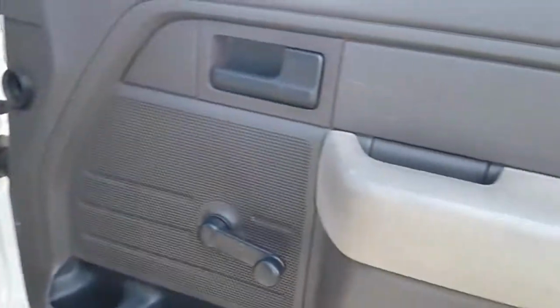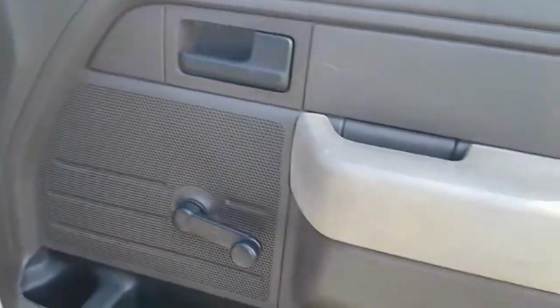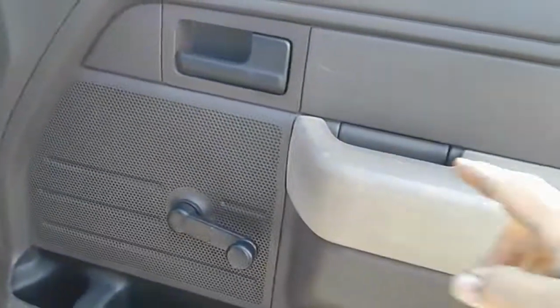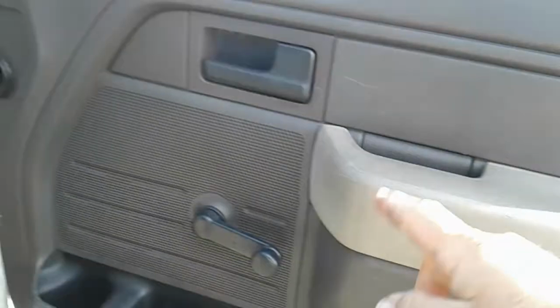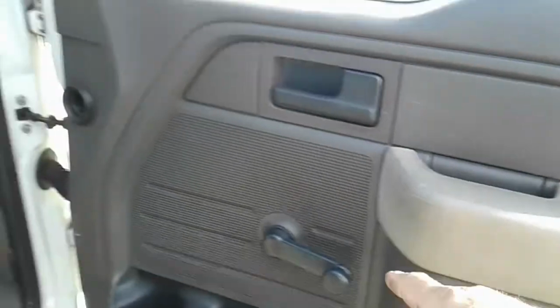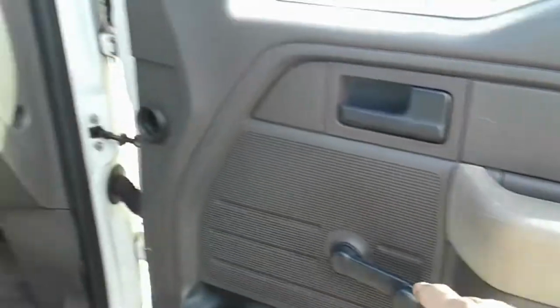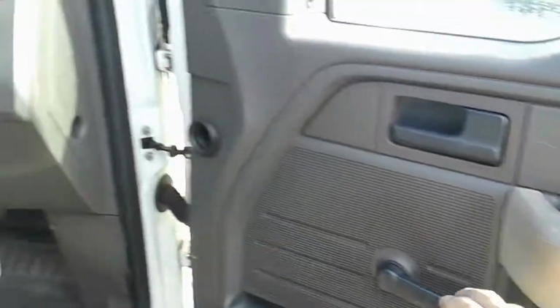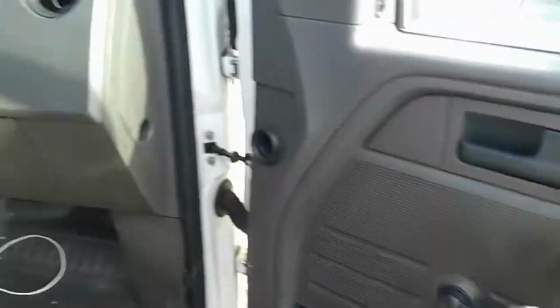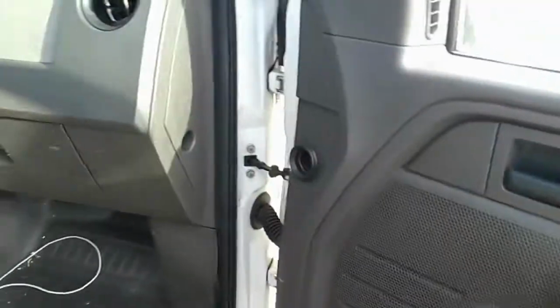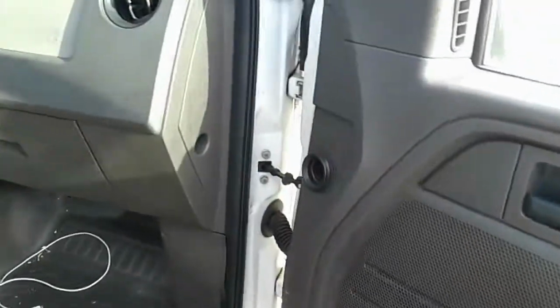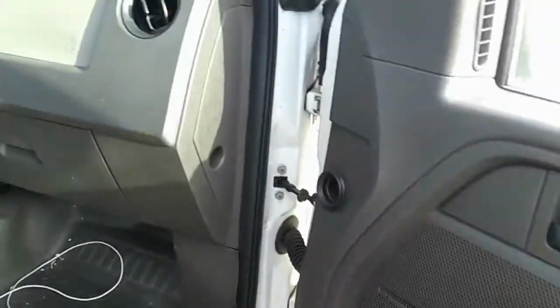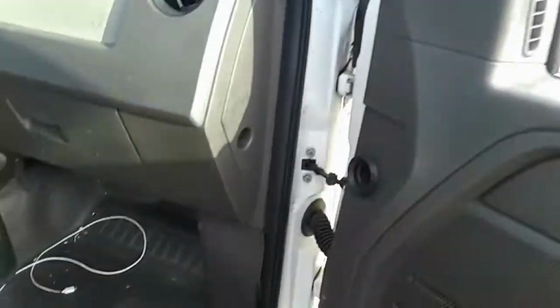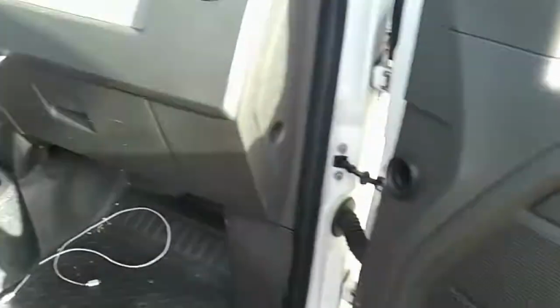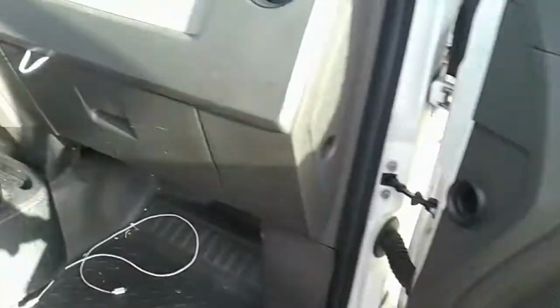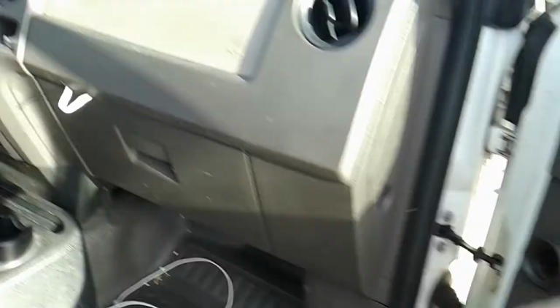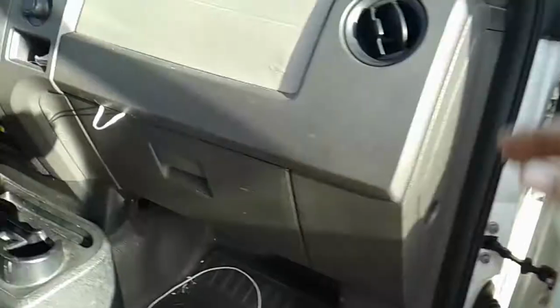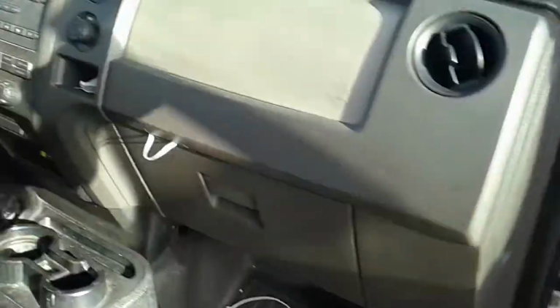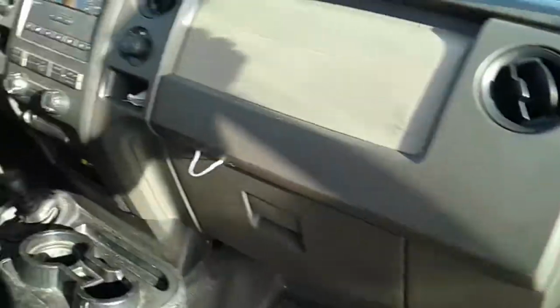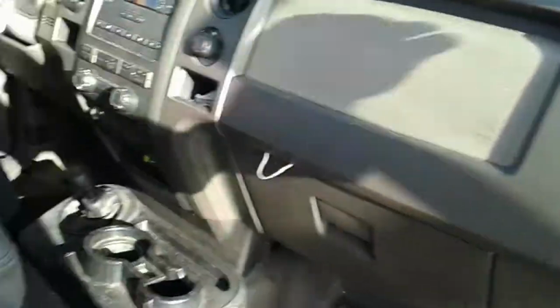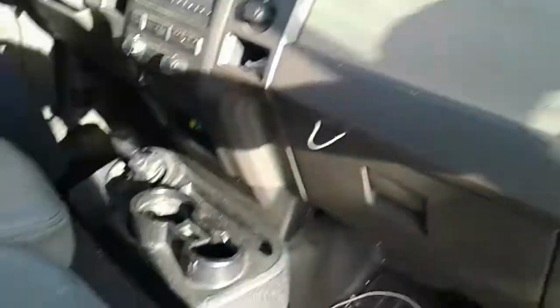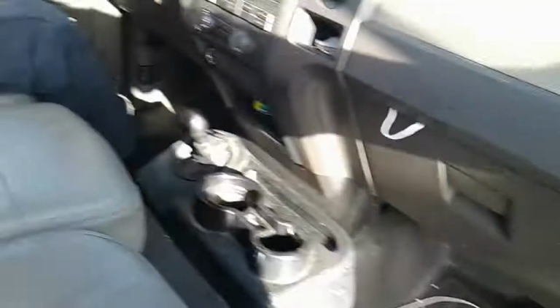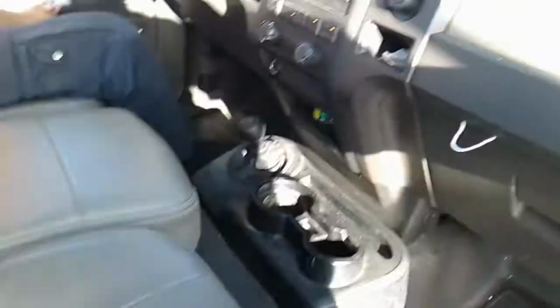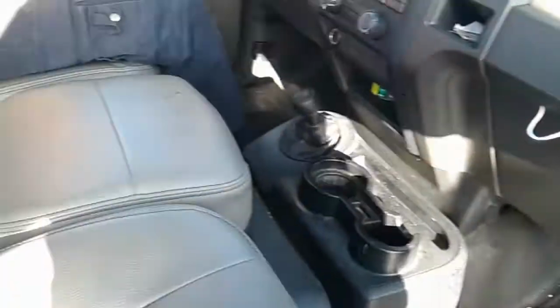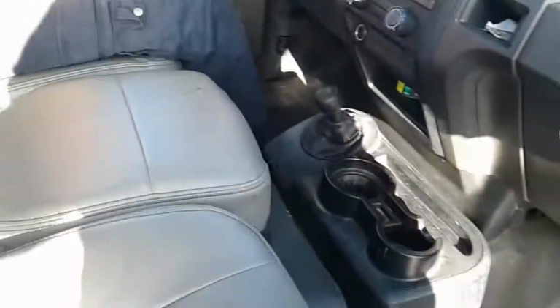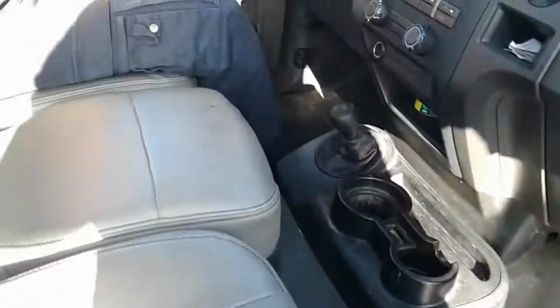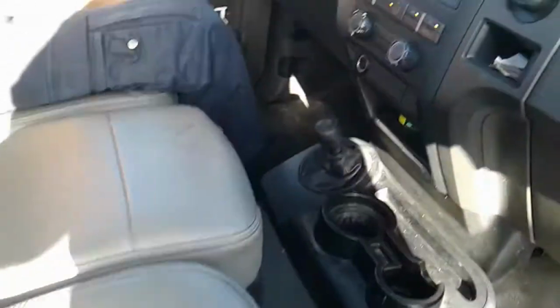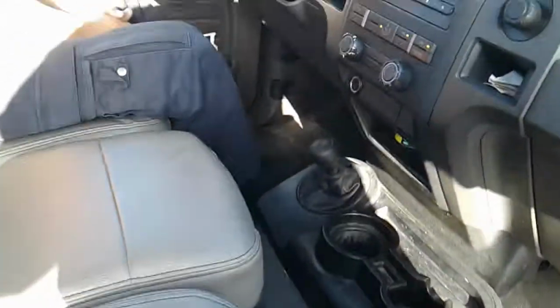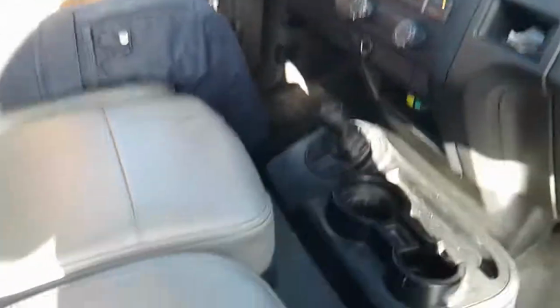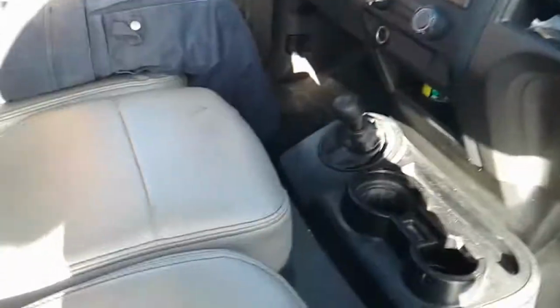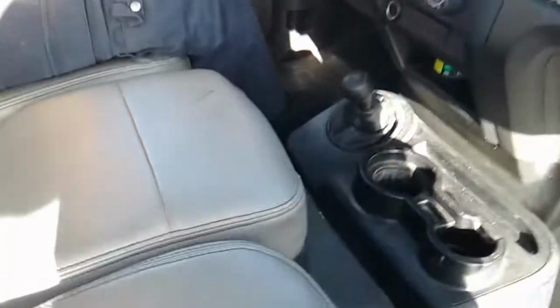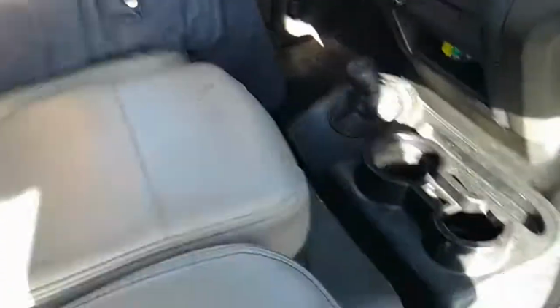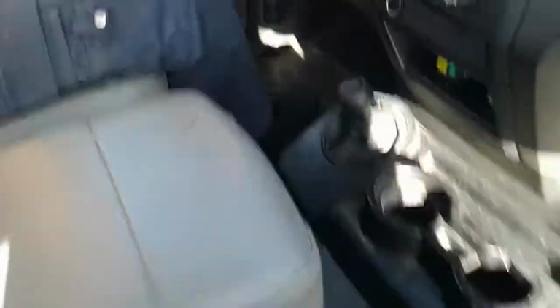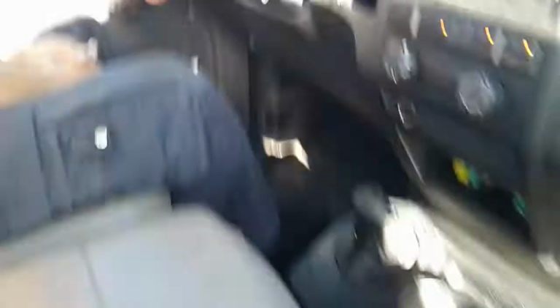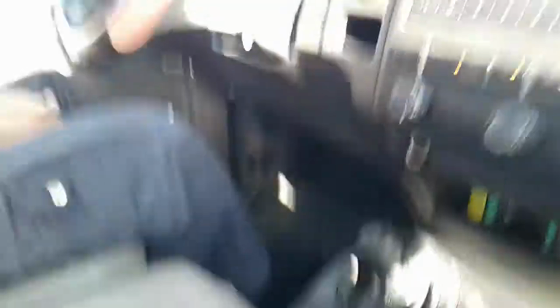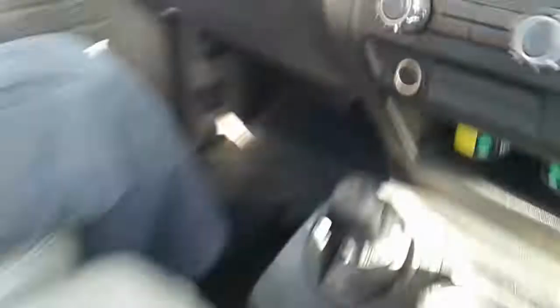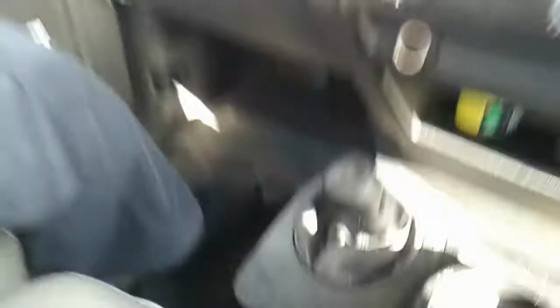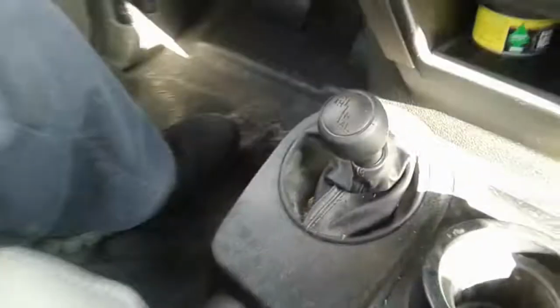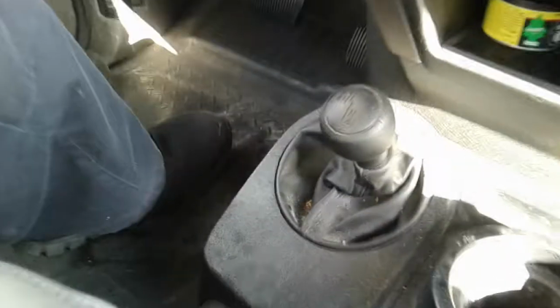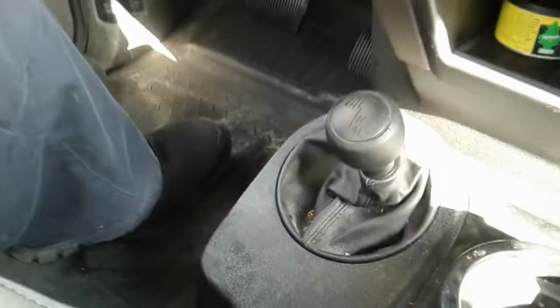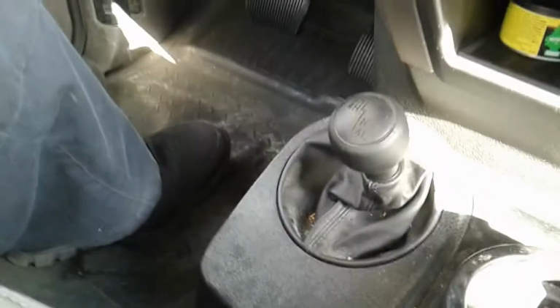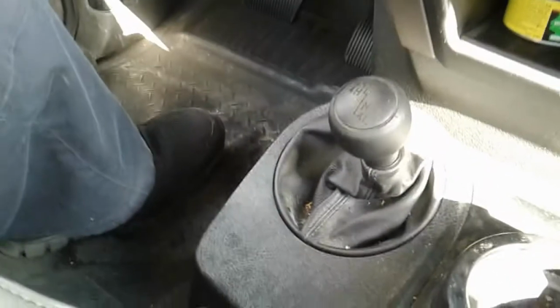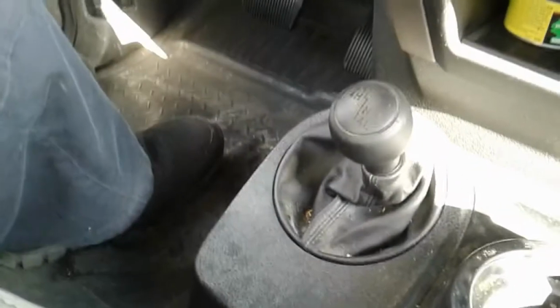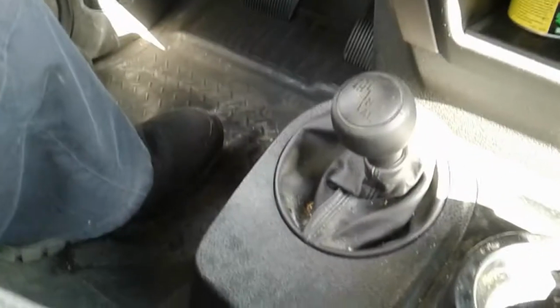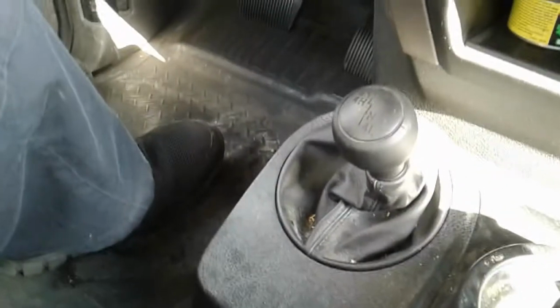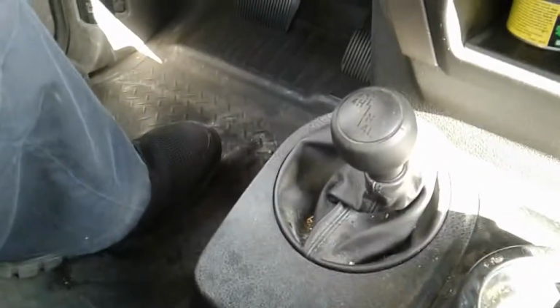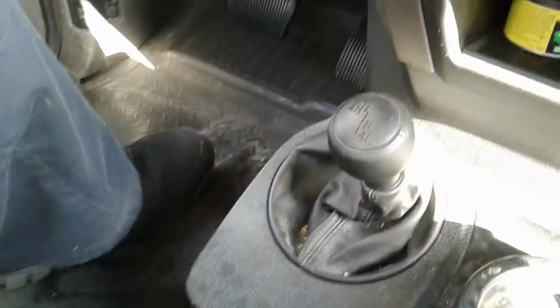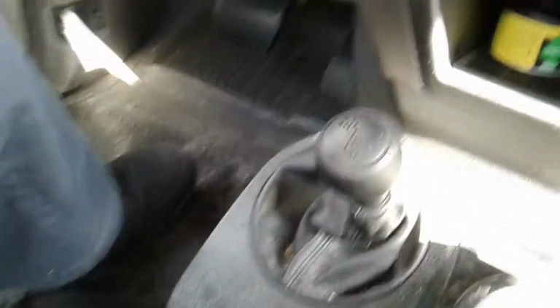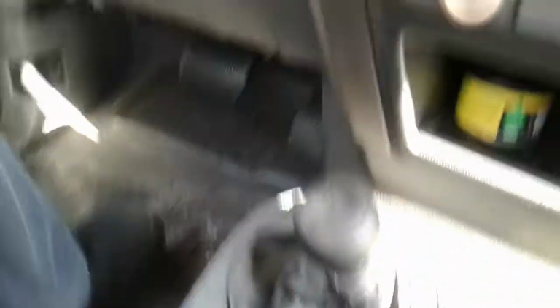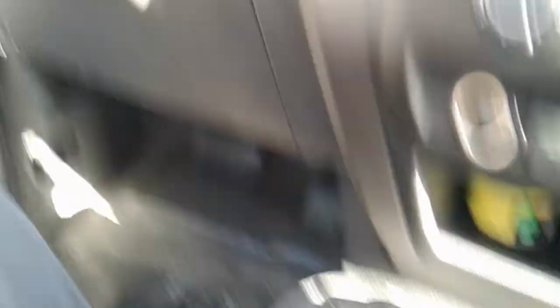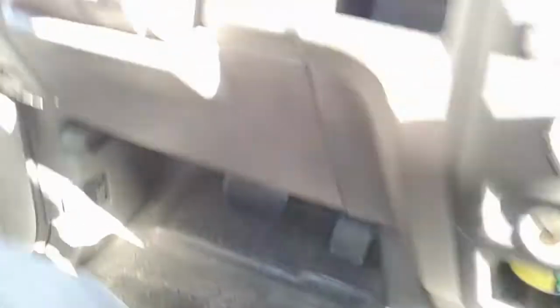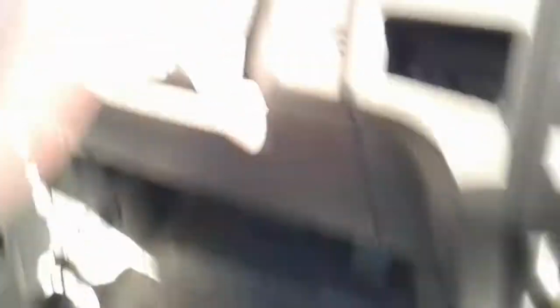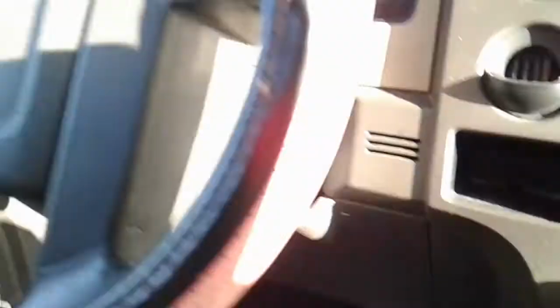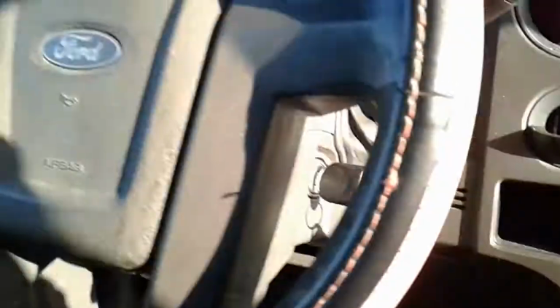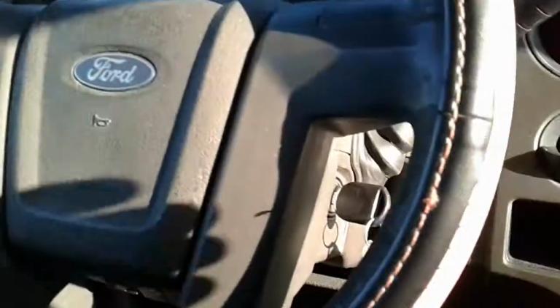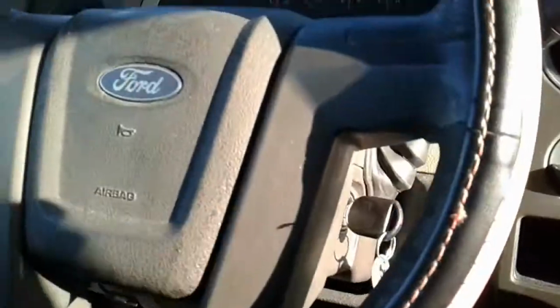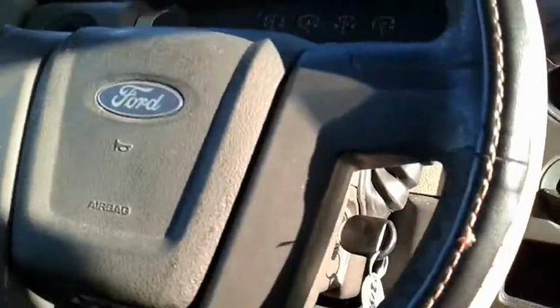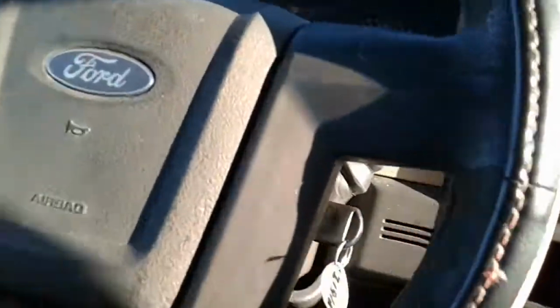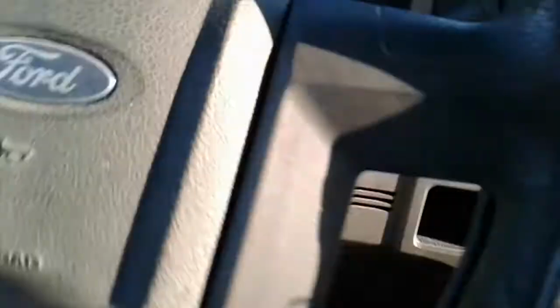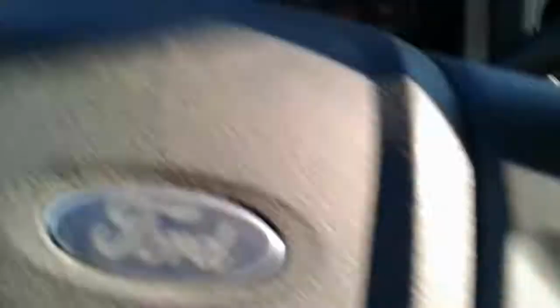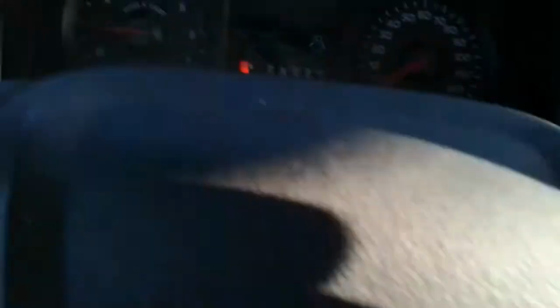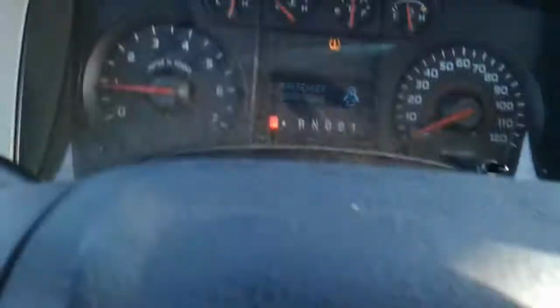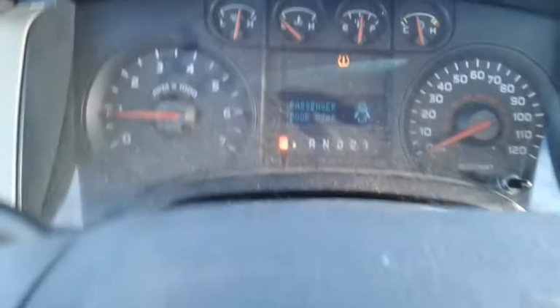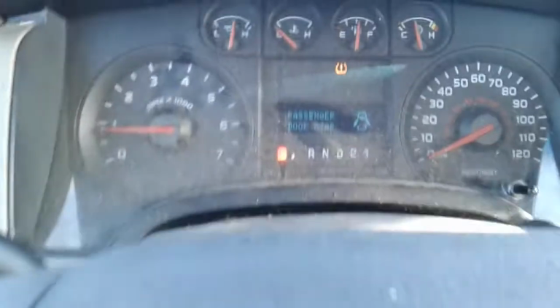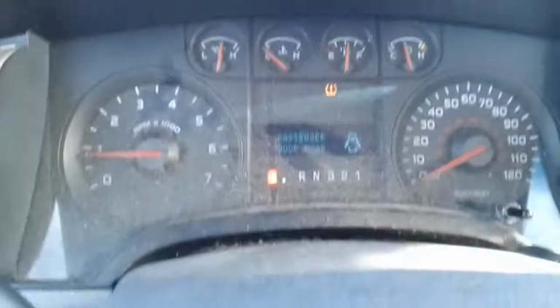This is manual windows. AC is working. This is a 4x4. Take a look at the dash.